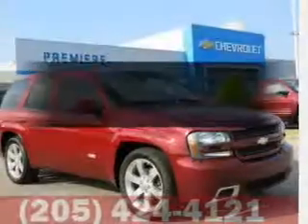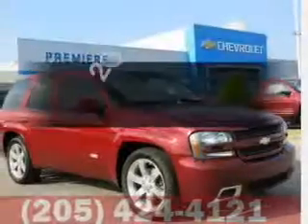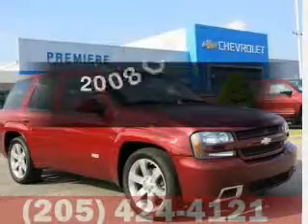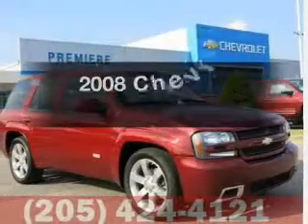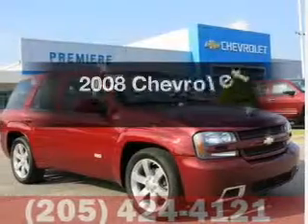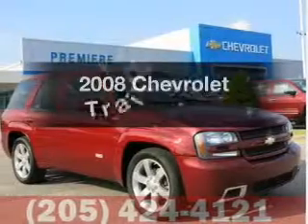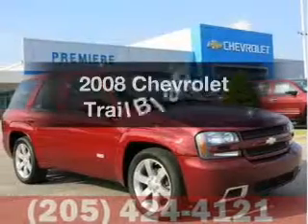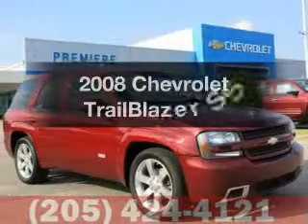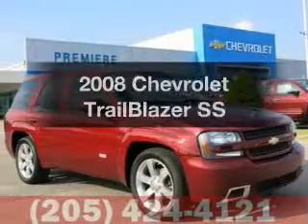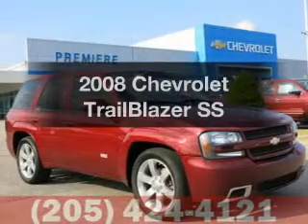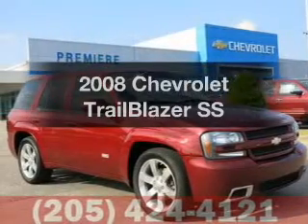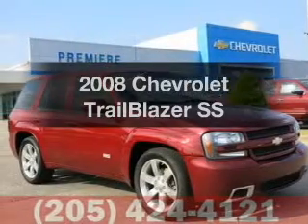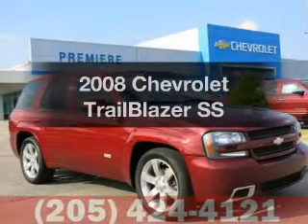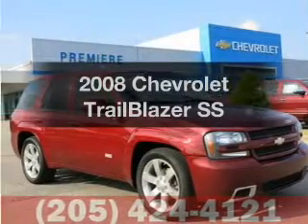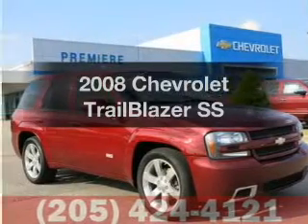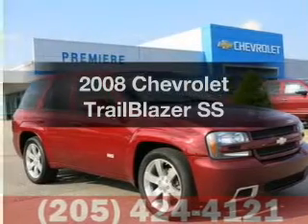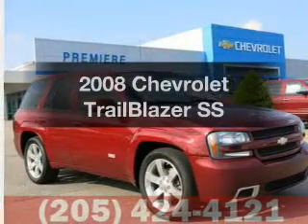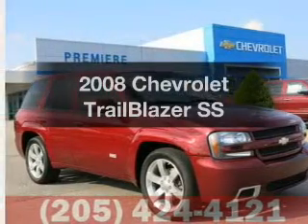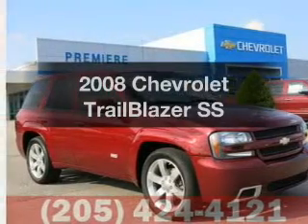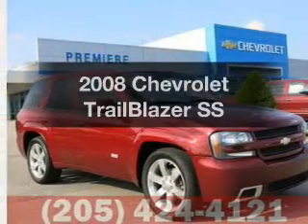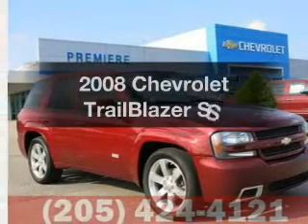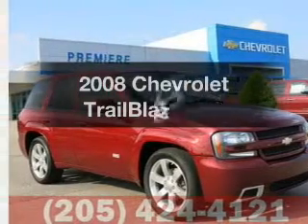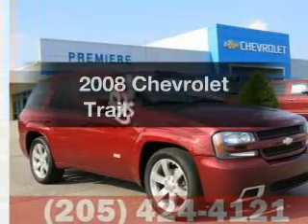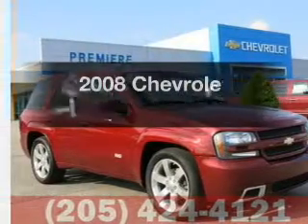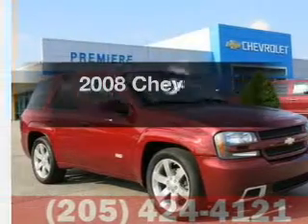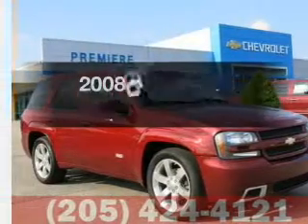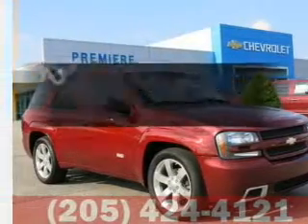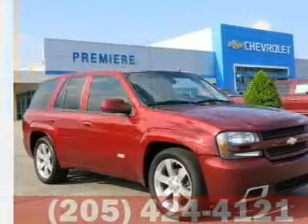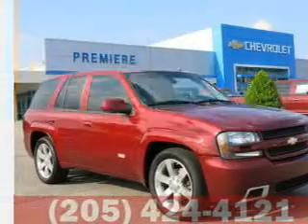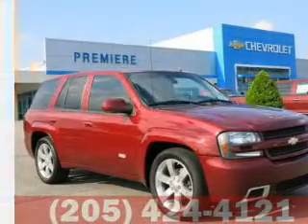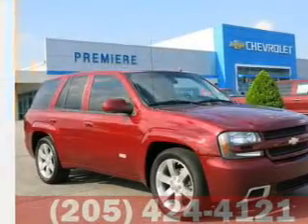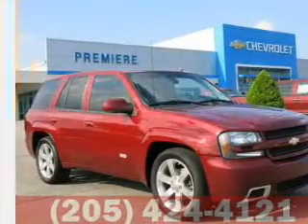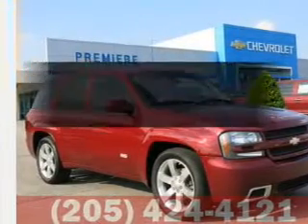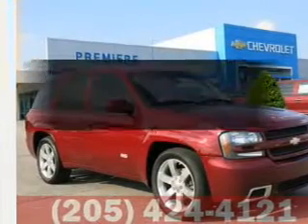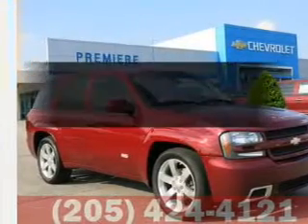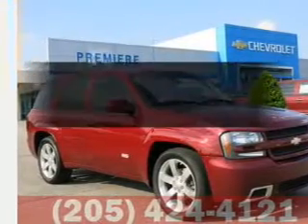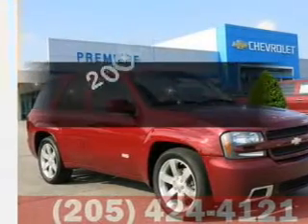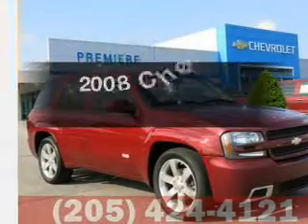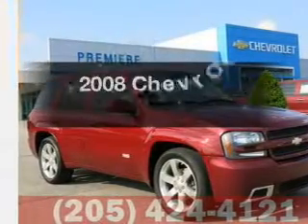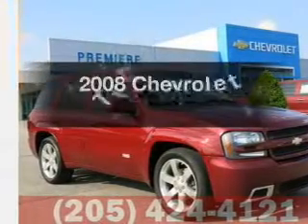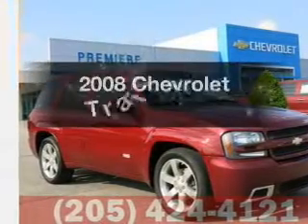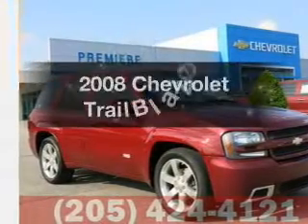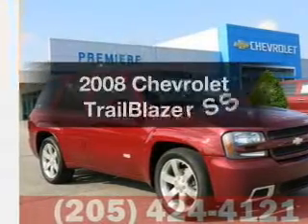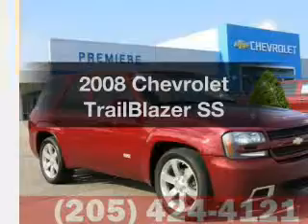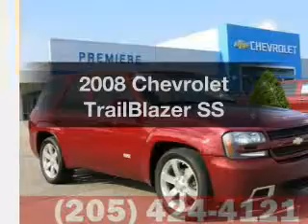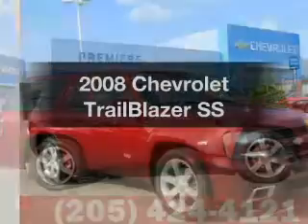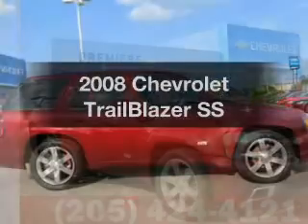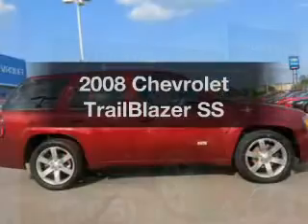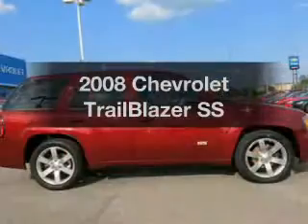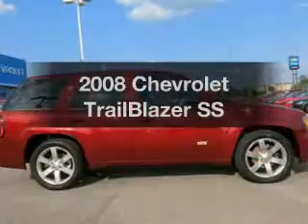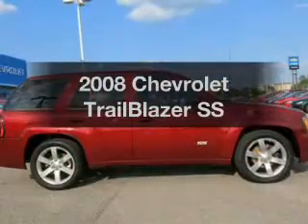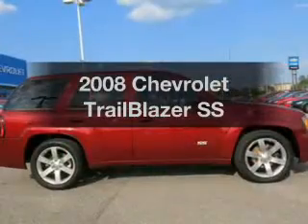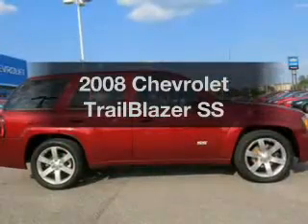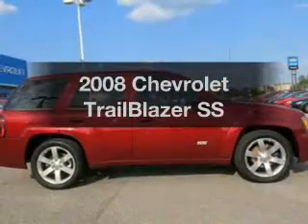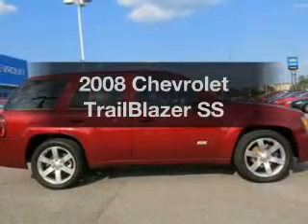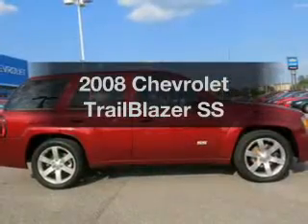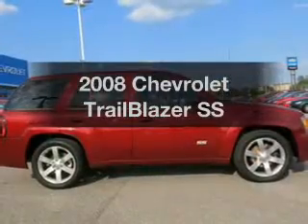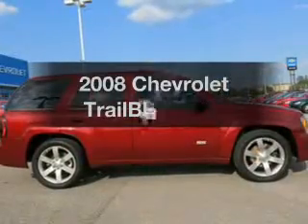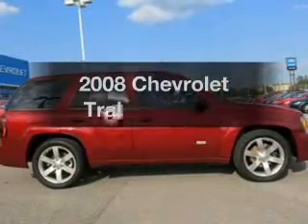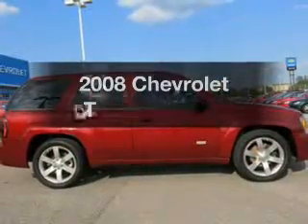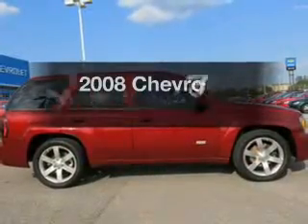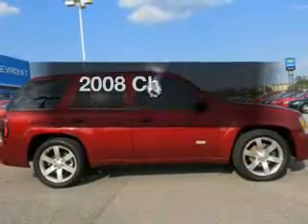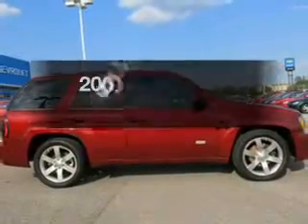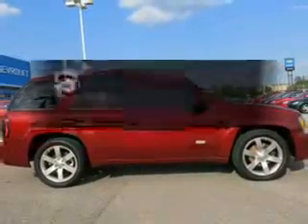Imagine yourself in this 2008 Chevrolet Trailblazer. If you're looking for an automobile with great attributes, look no further.